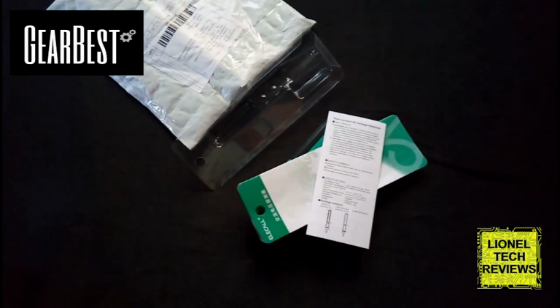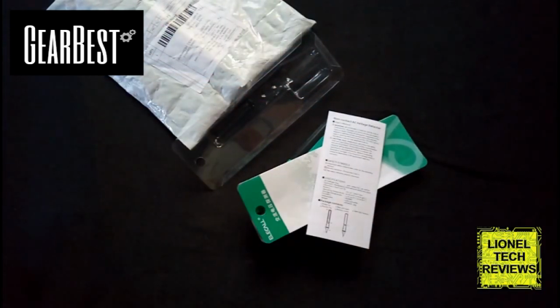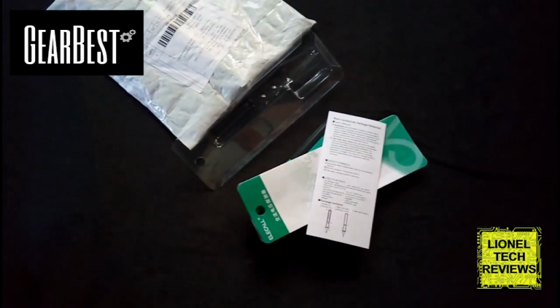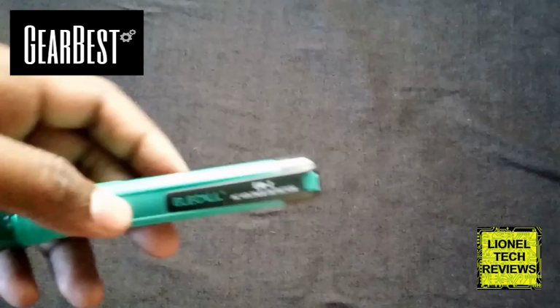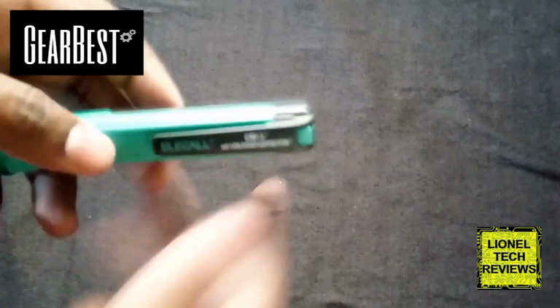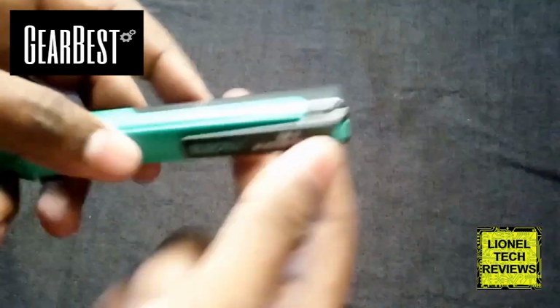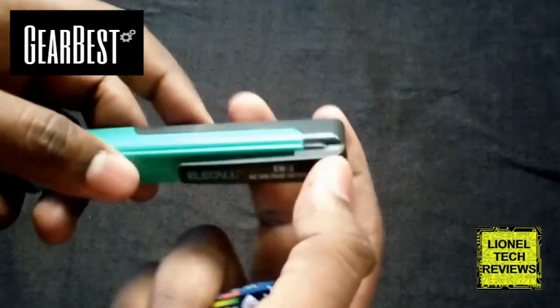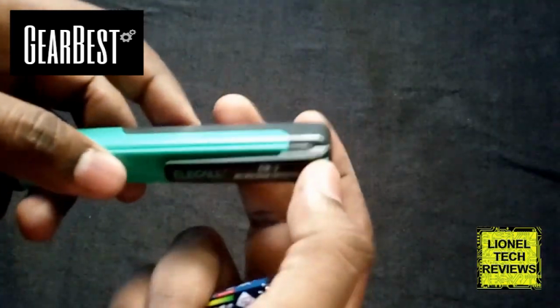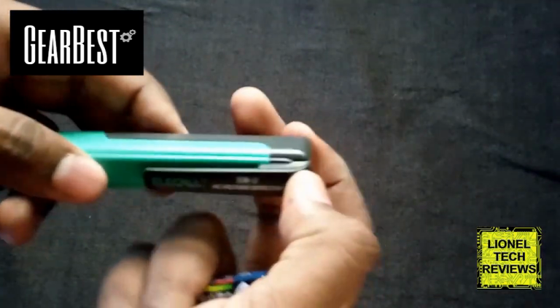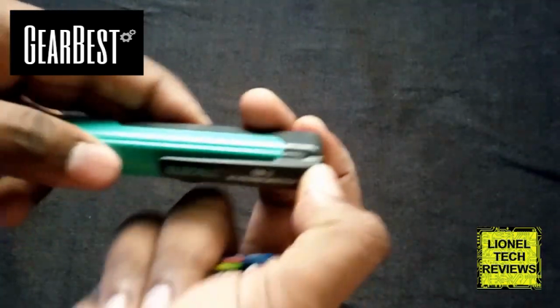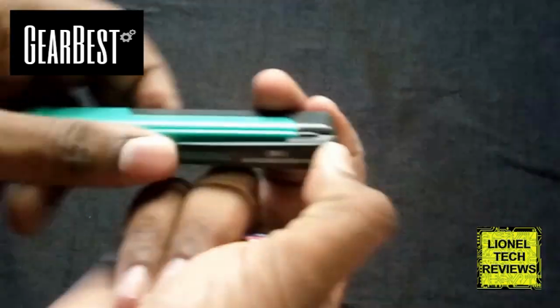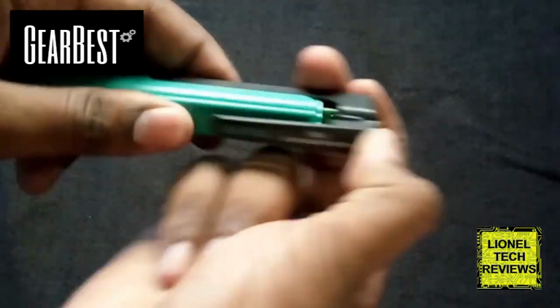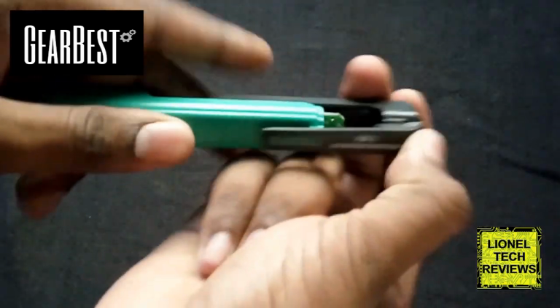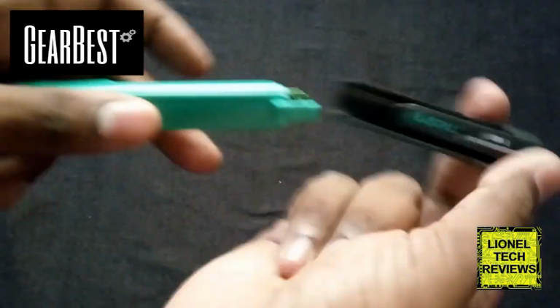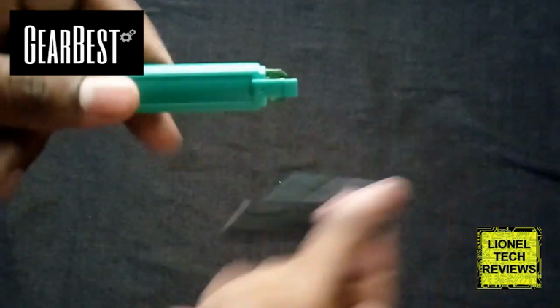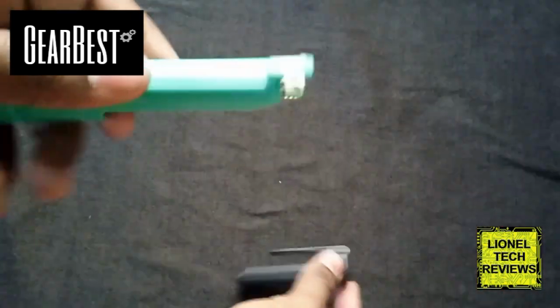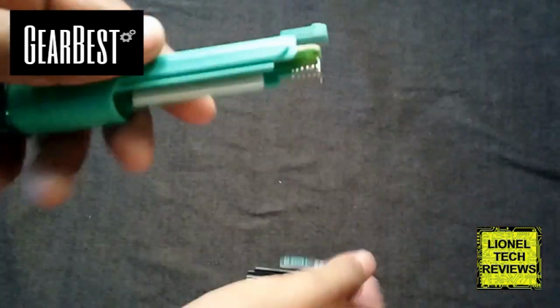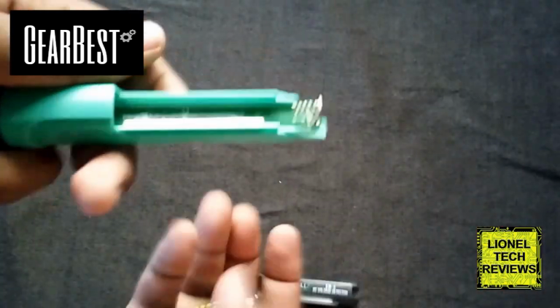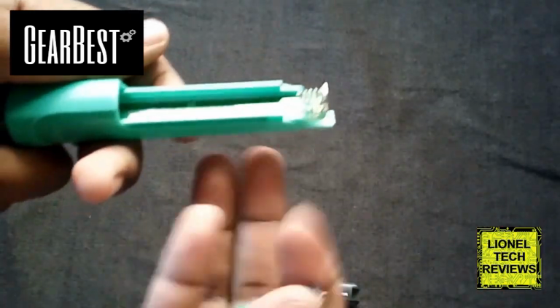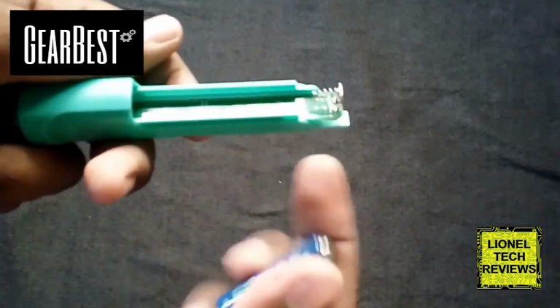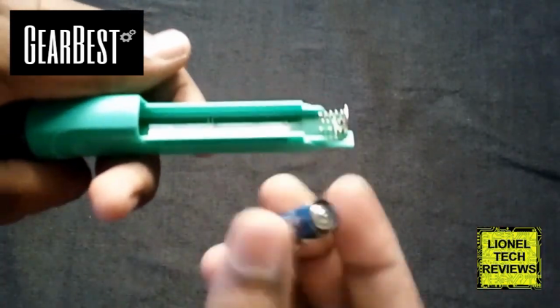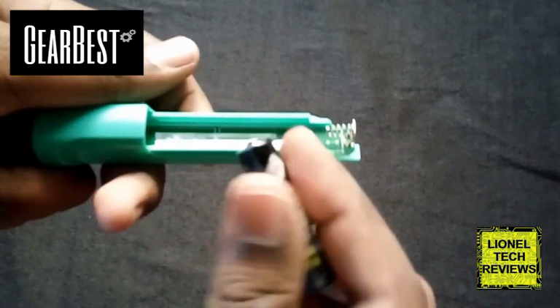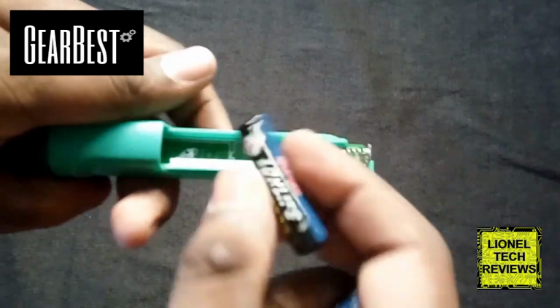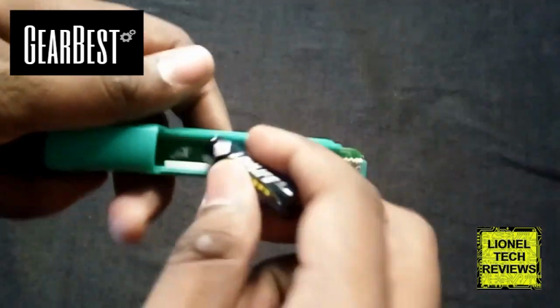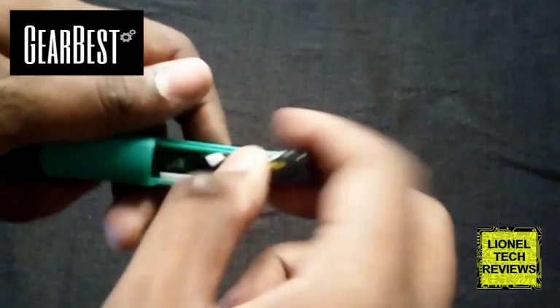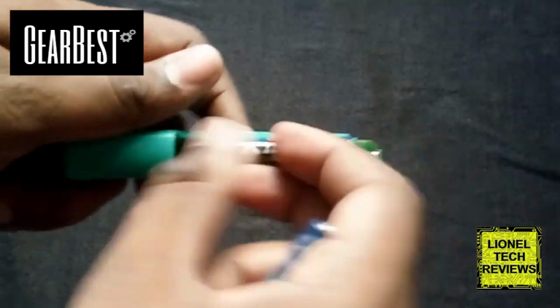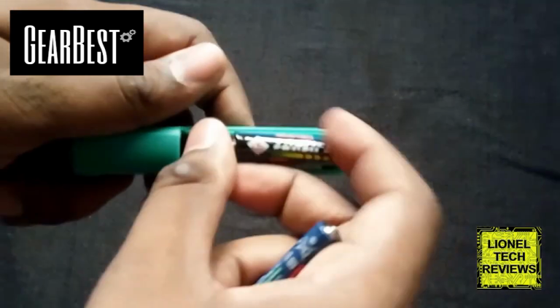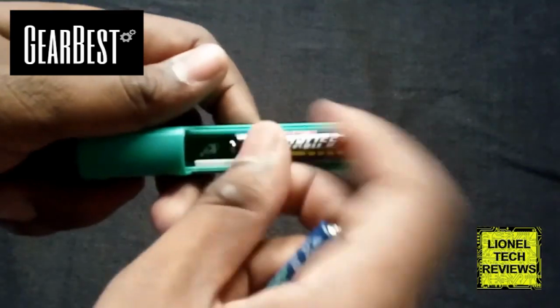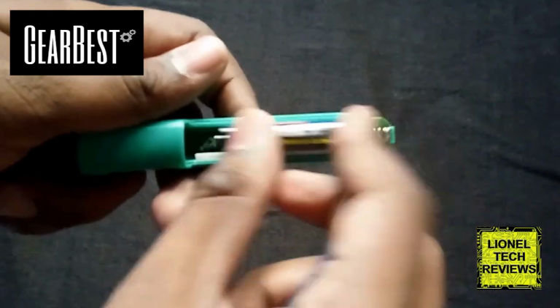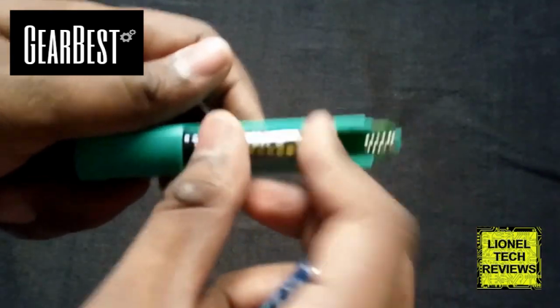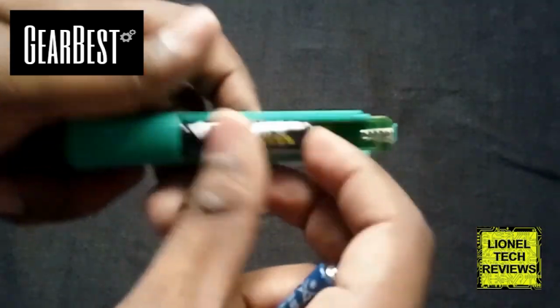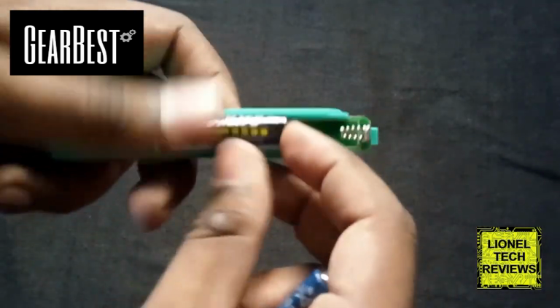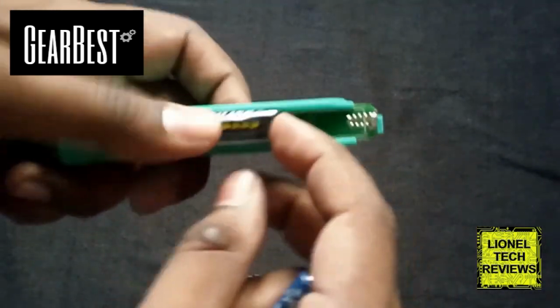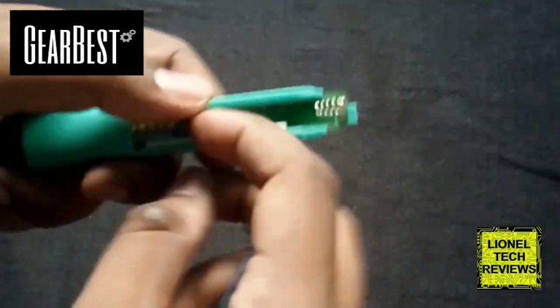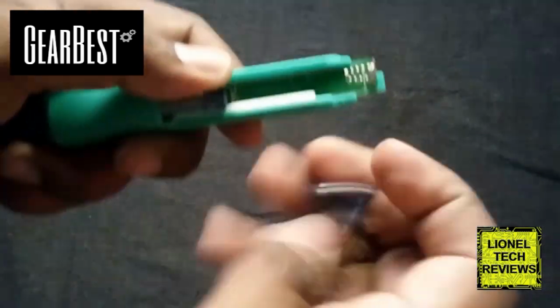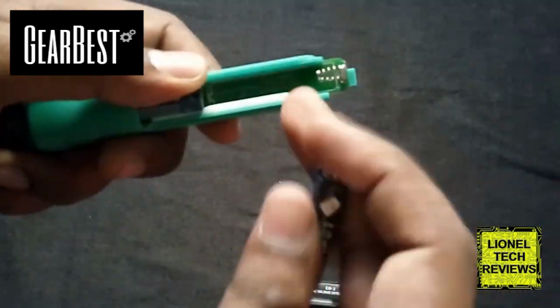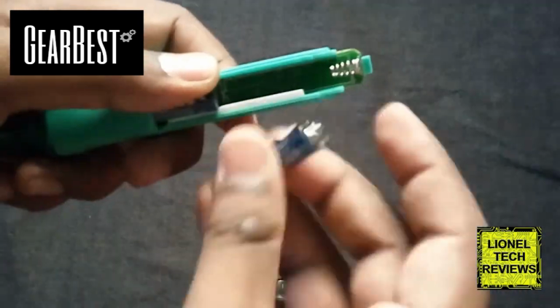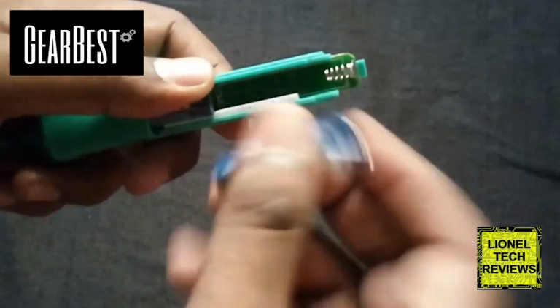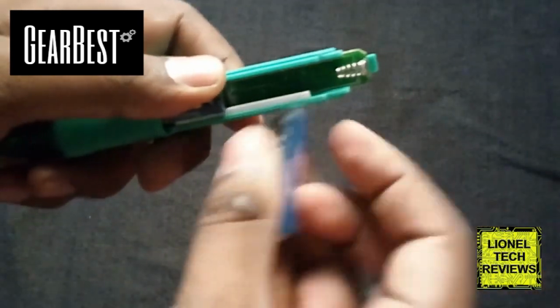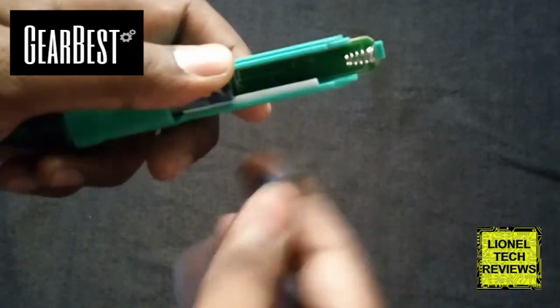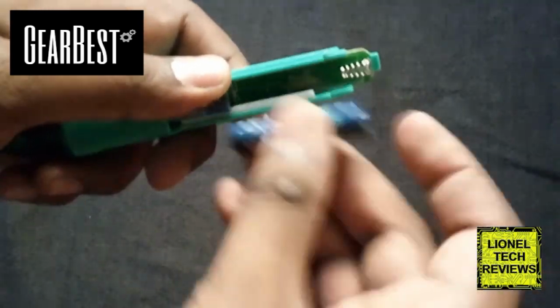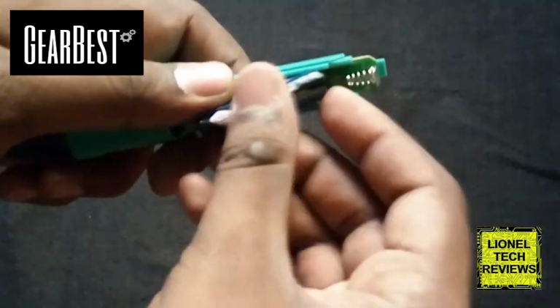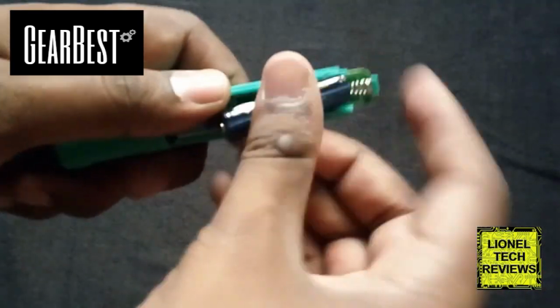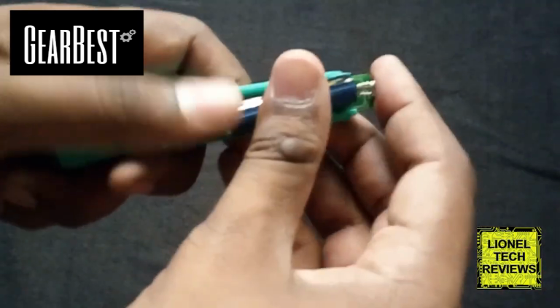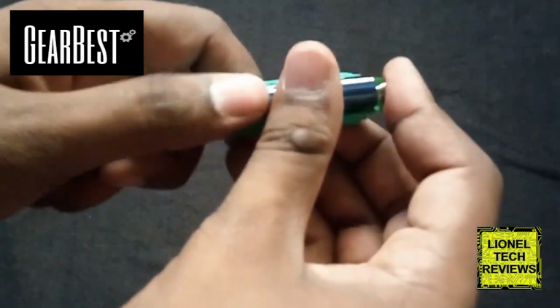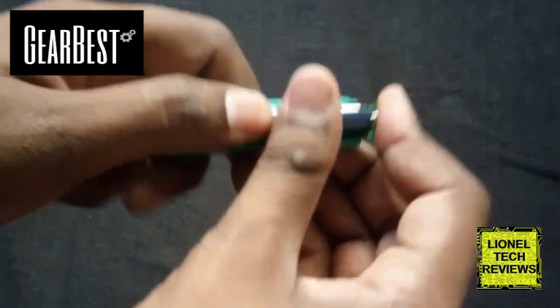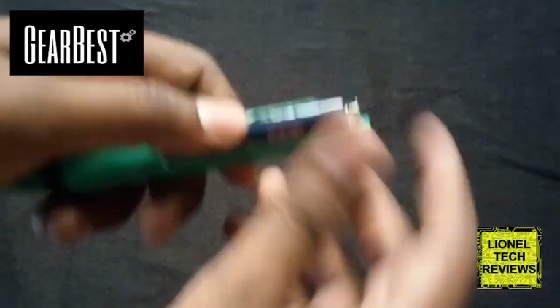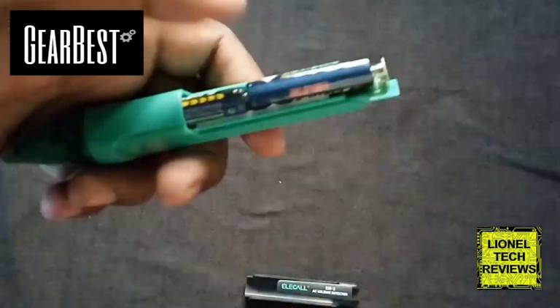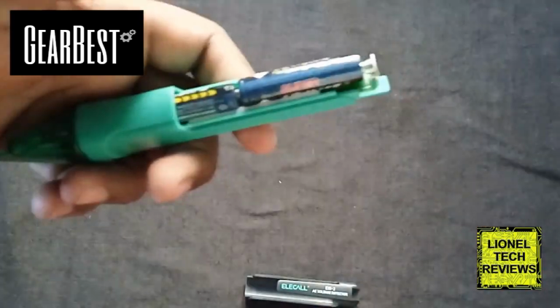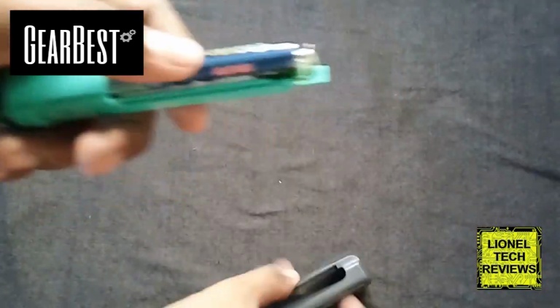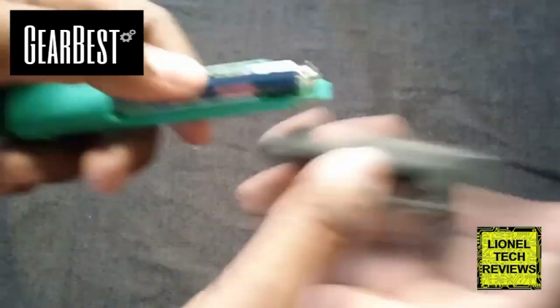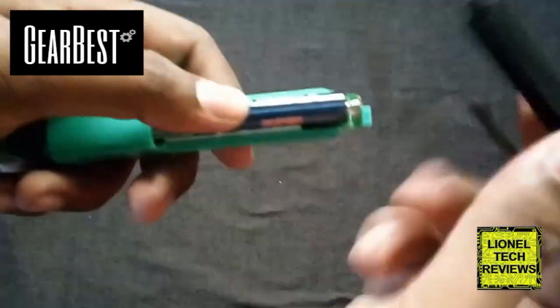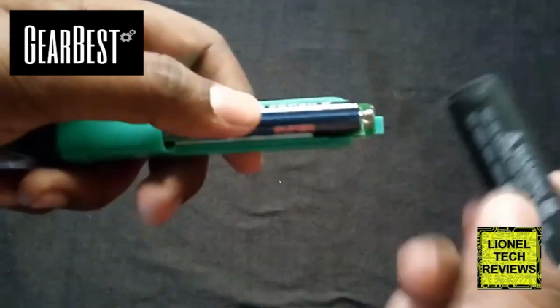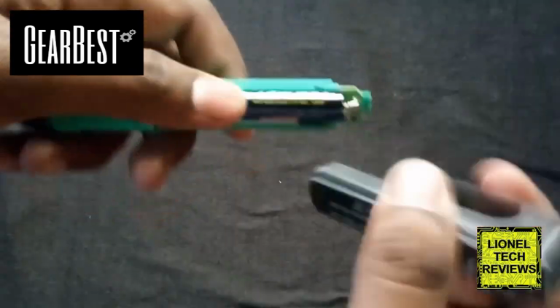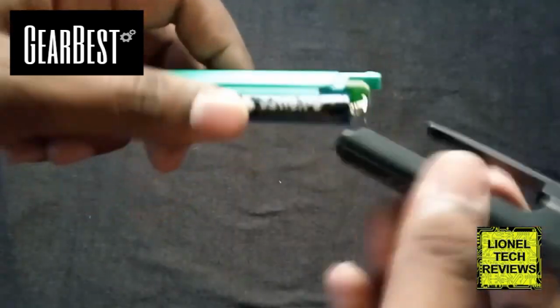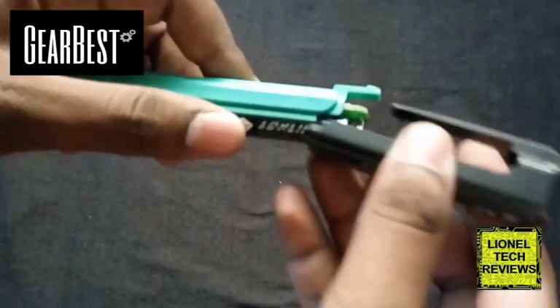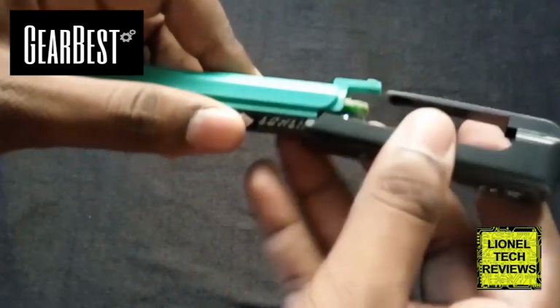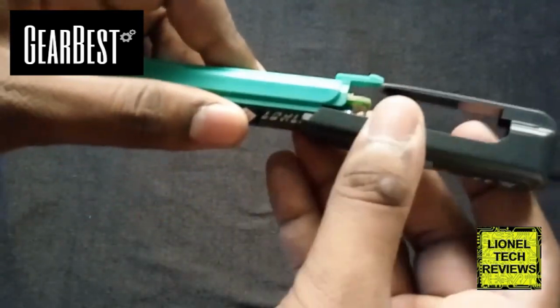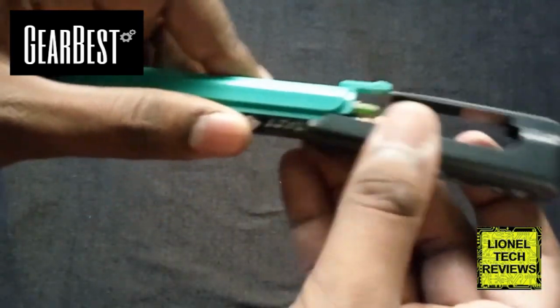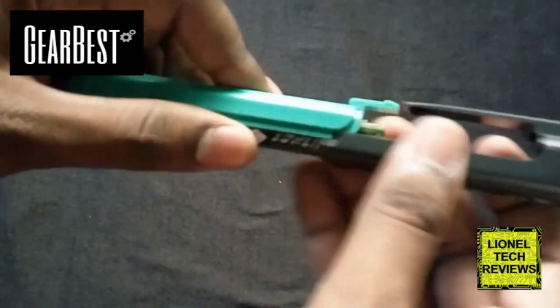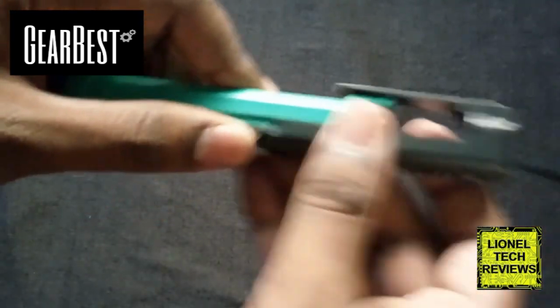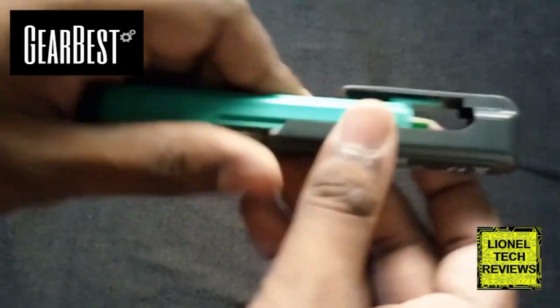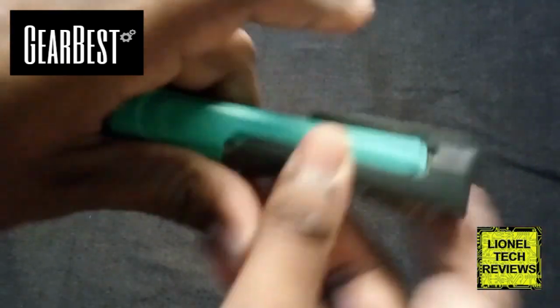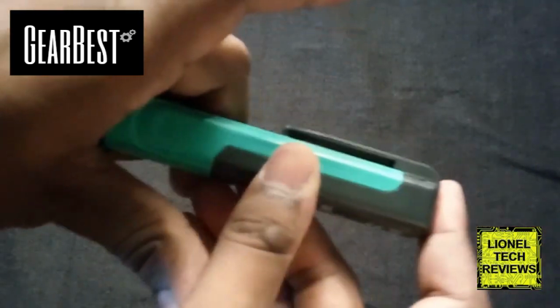To install the batteries, remove the back cover and set the batteries, ensuring the correct polarity, then close the cover.